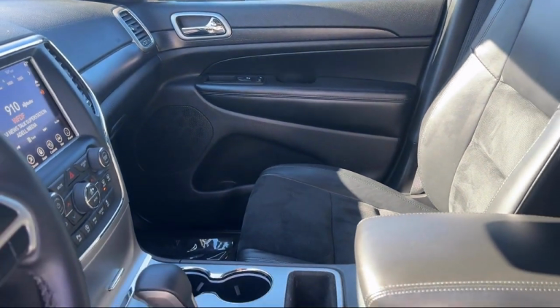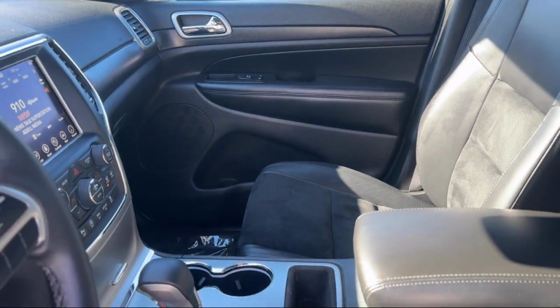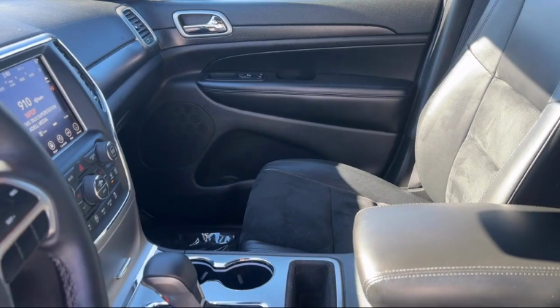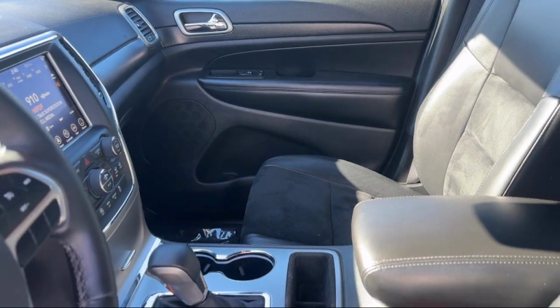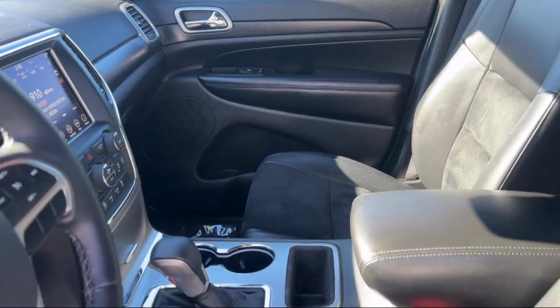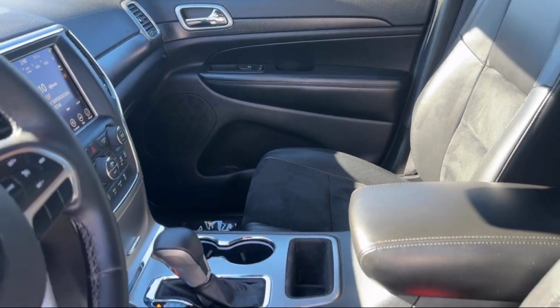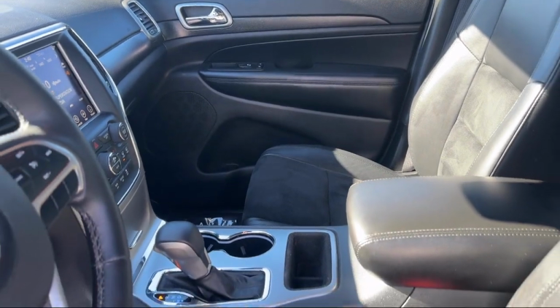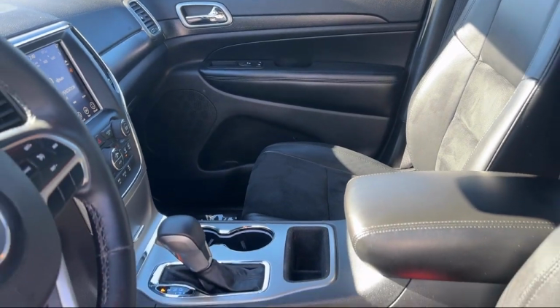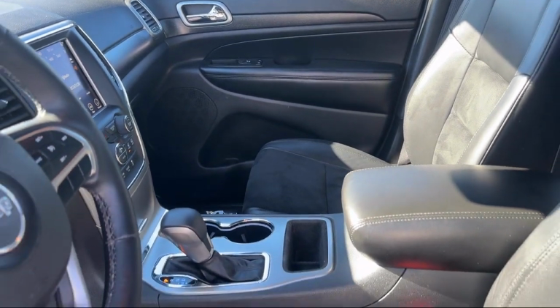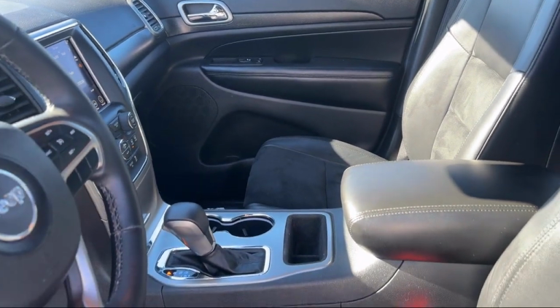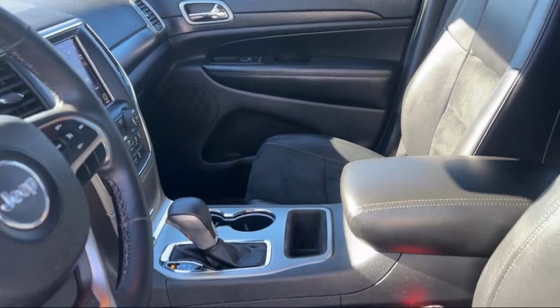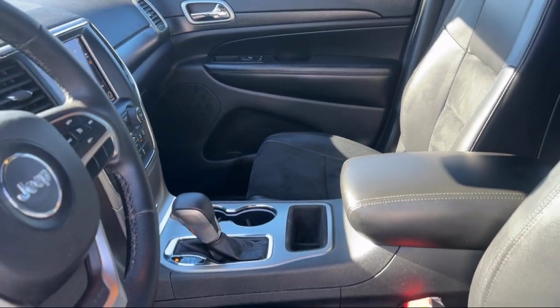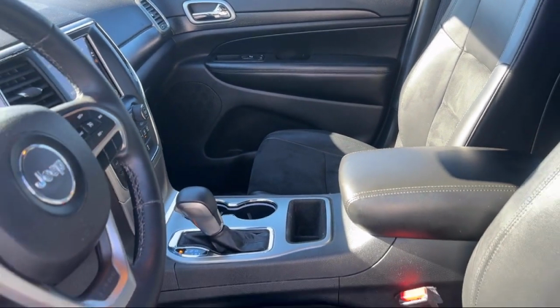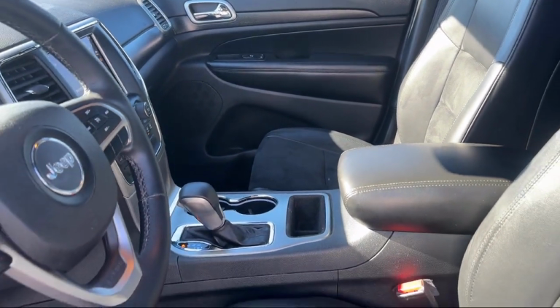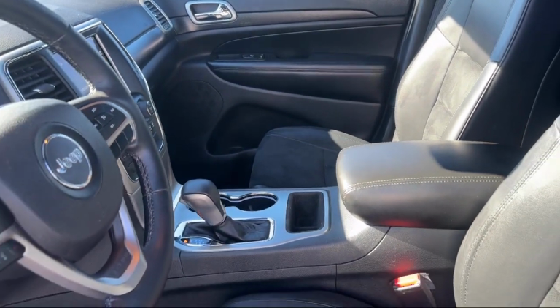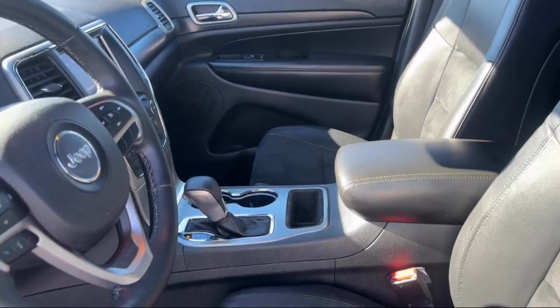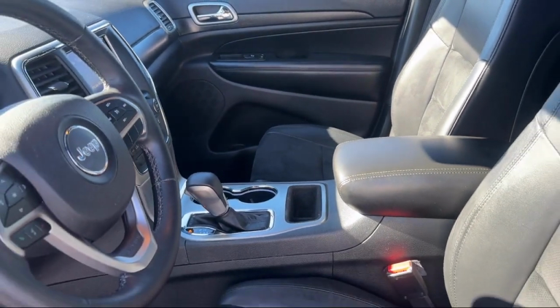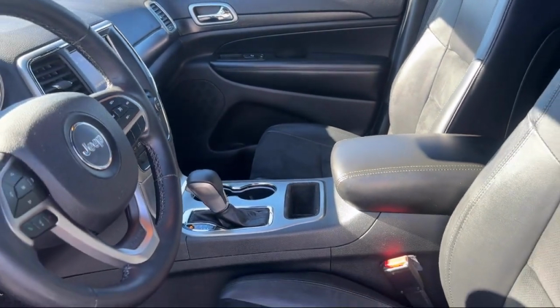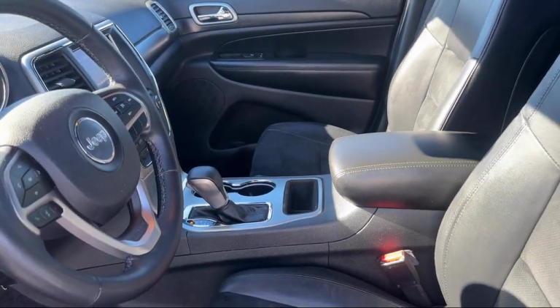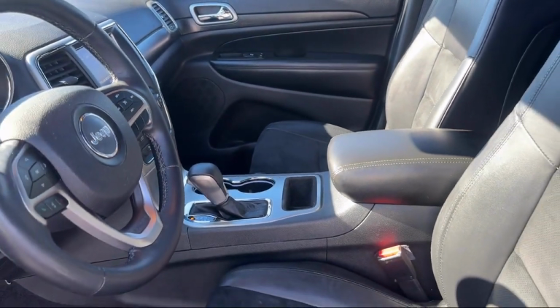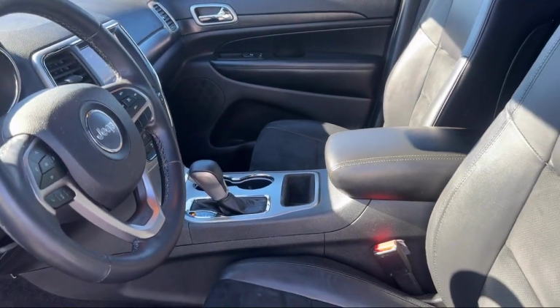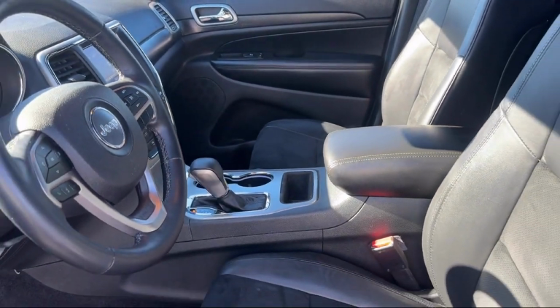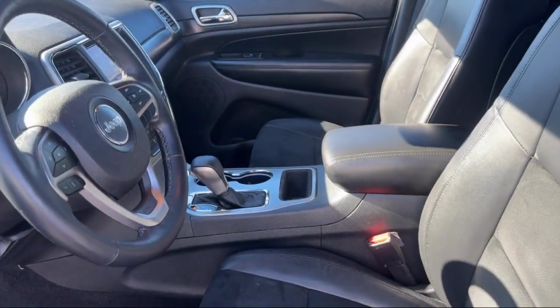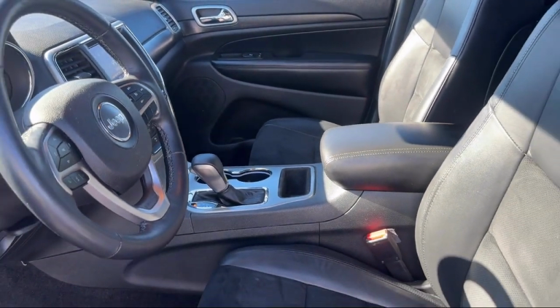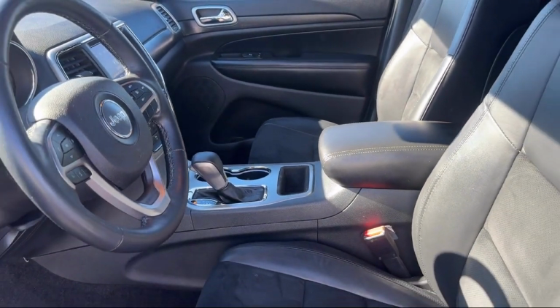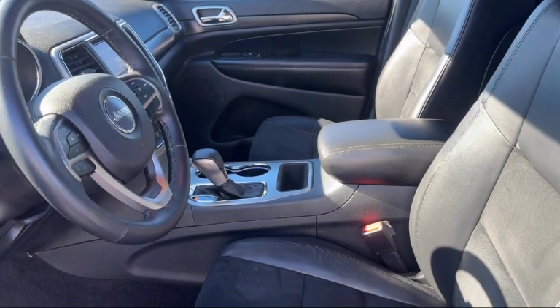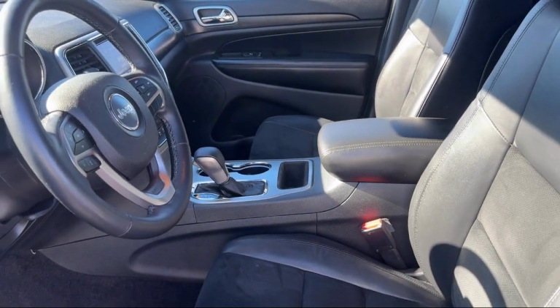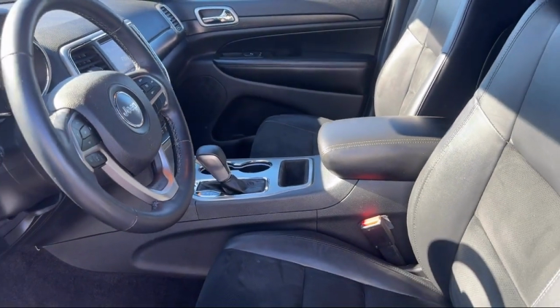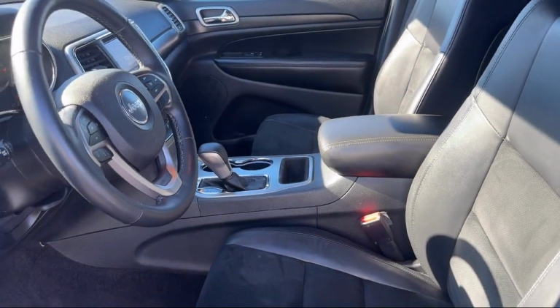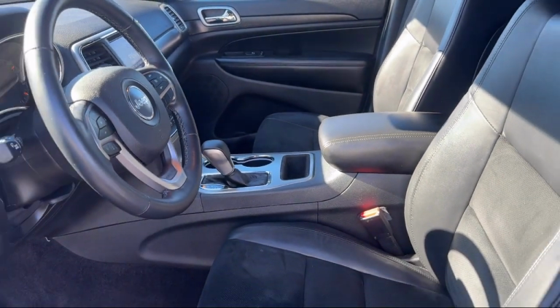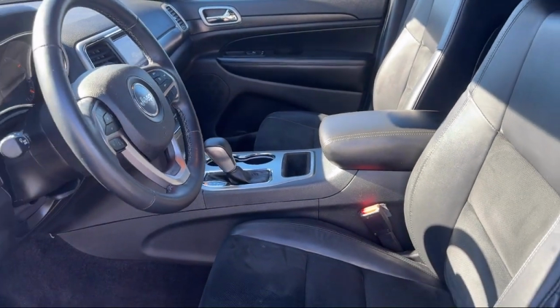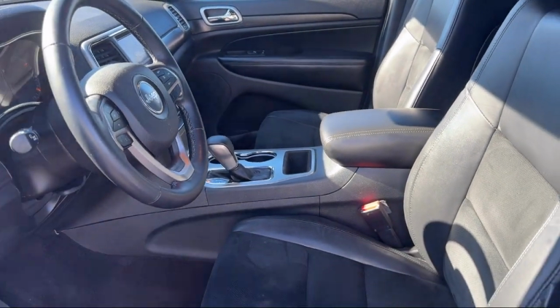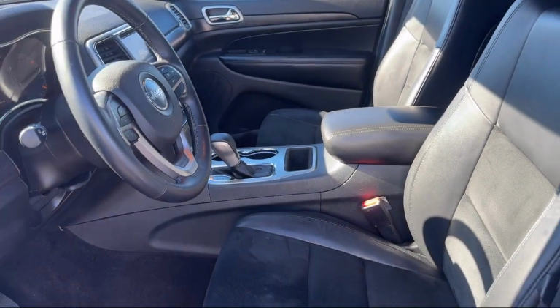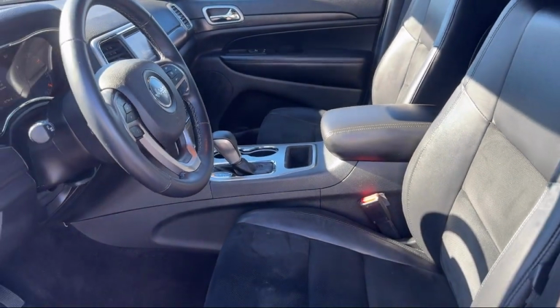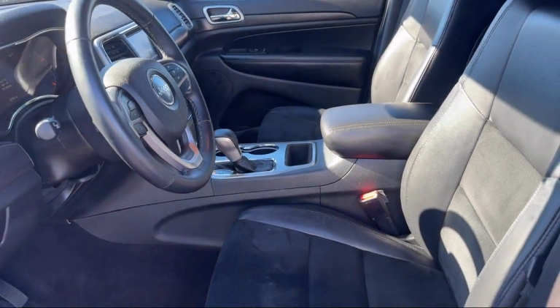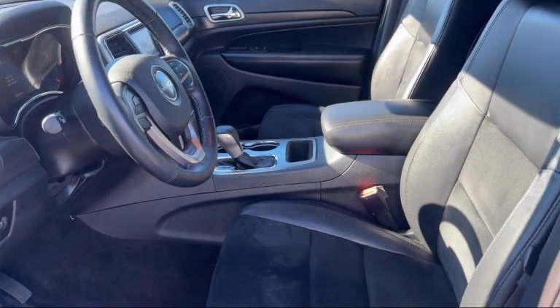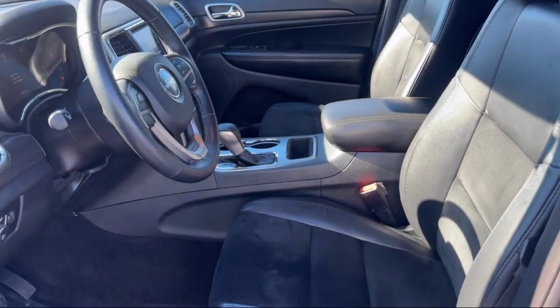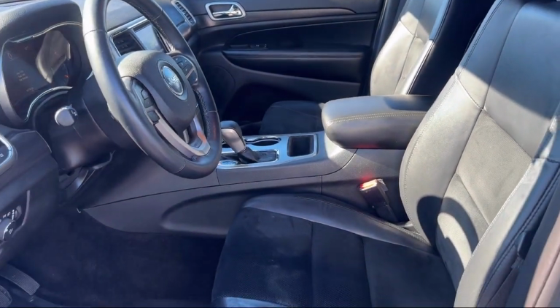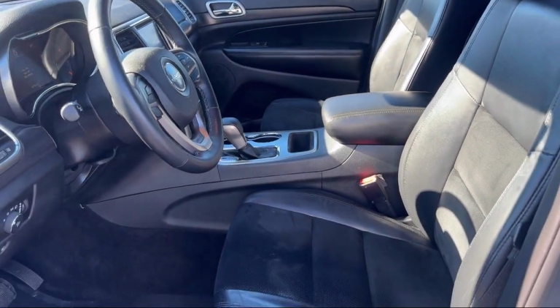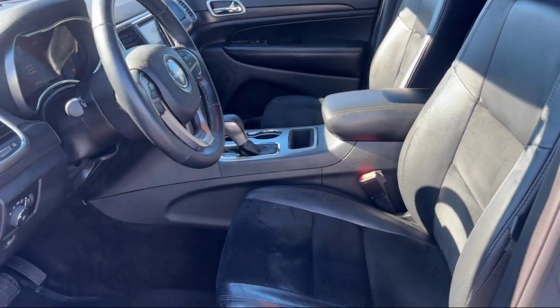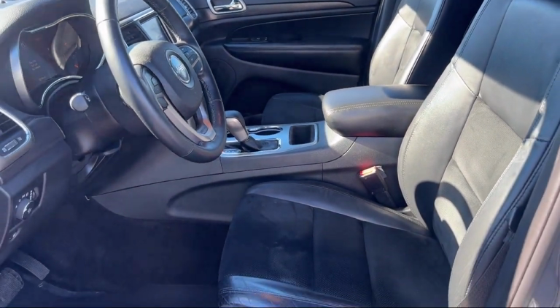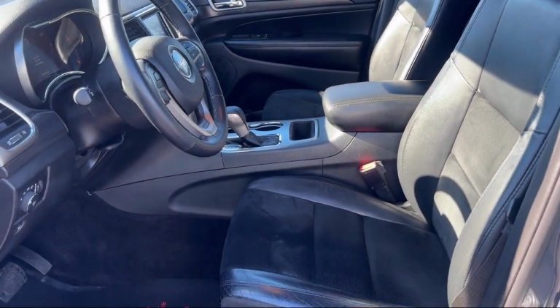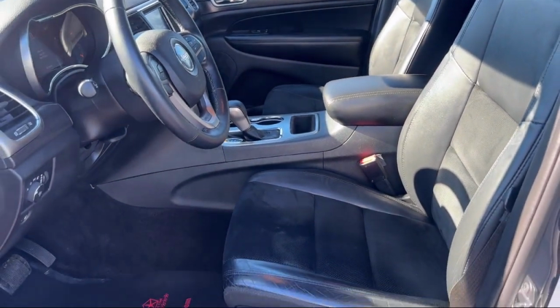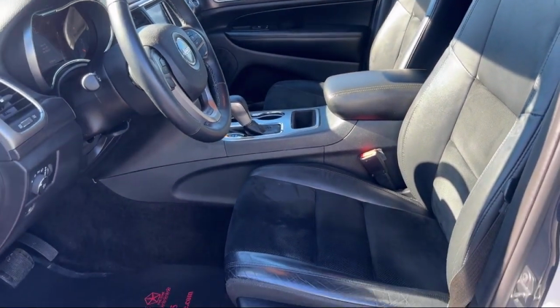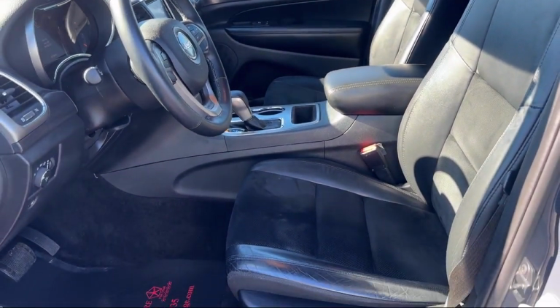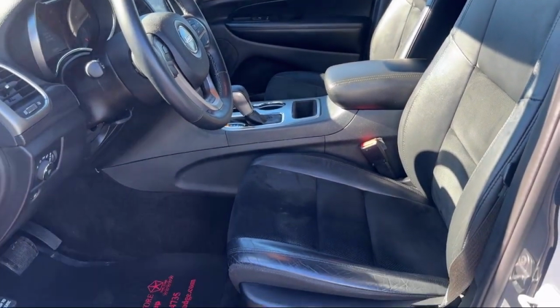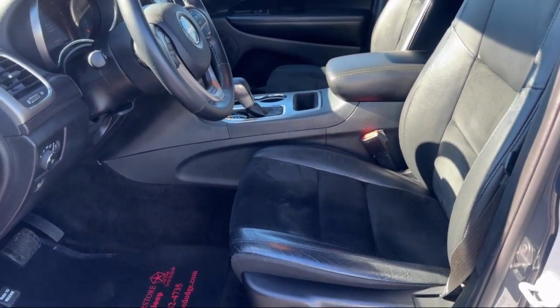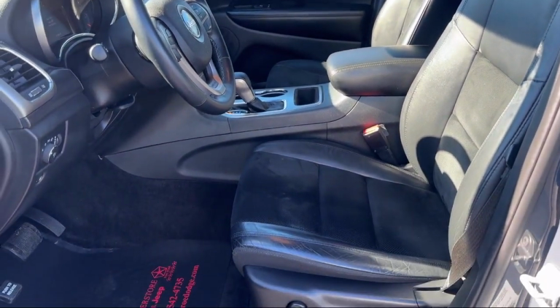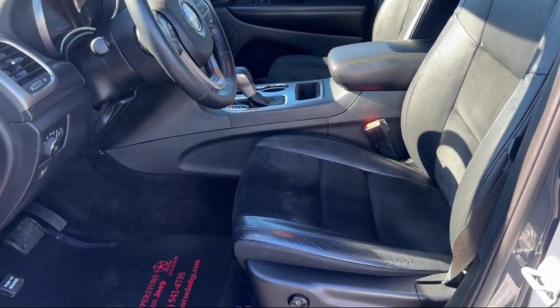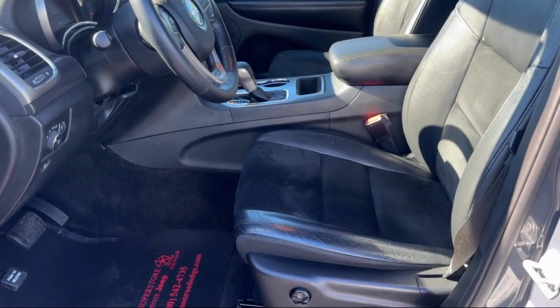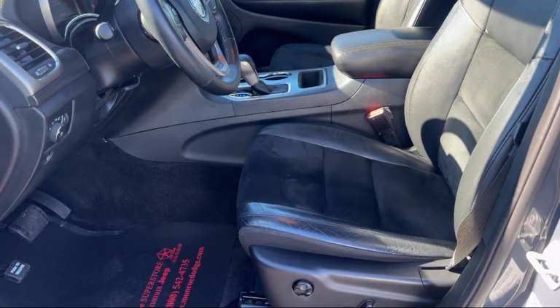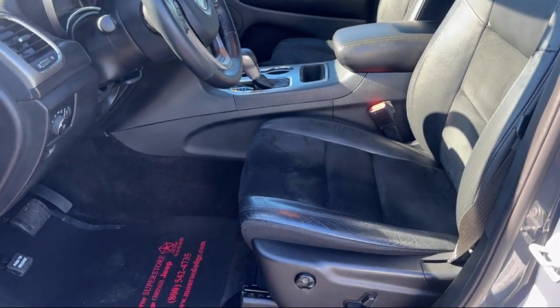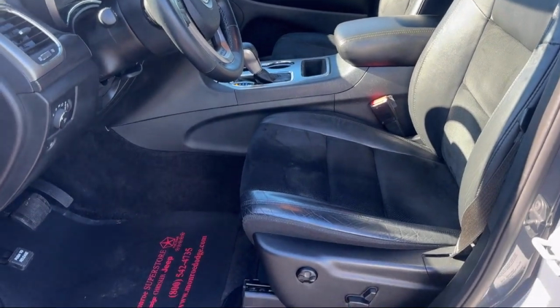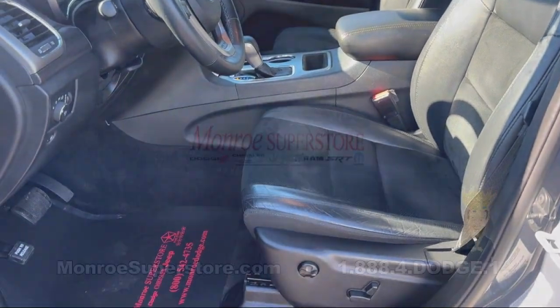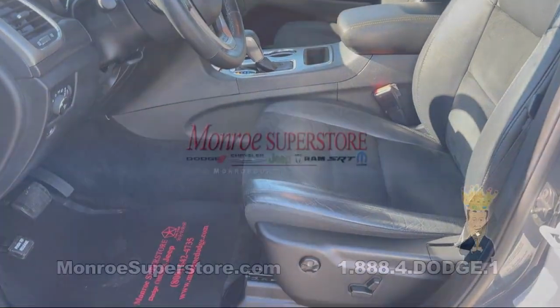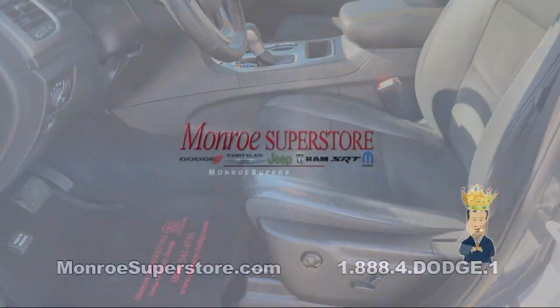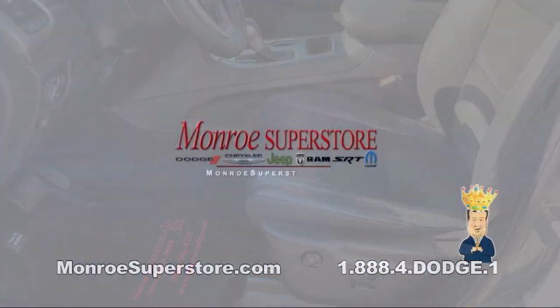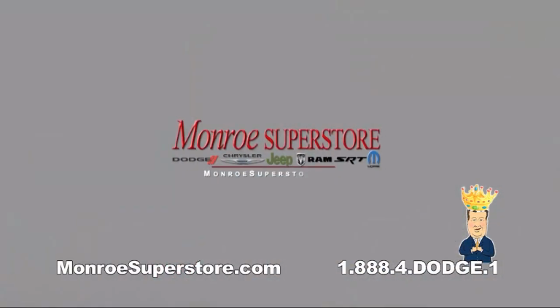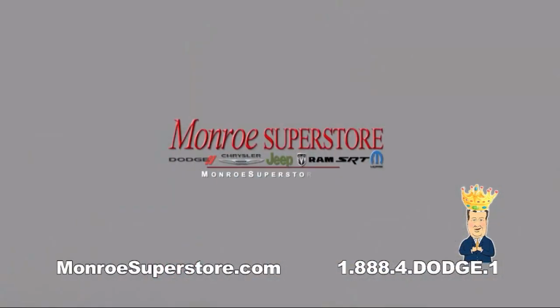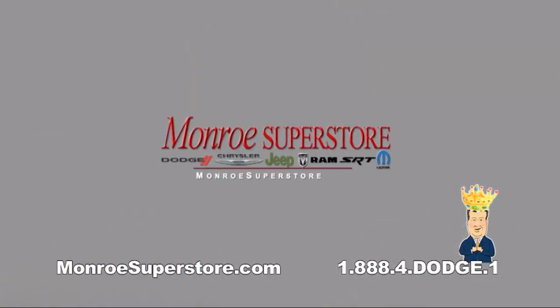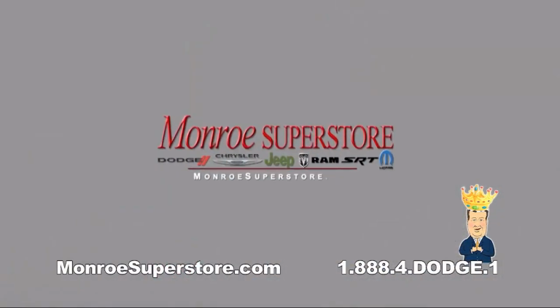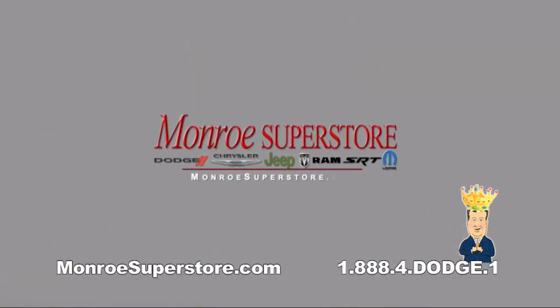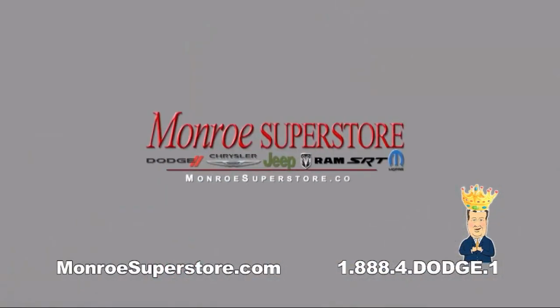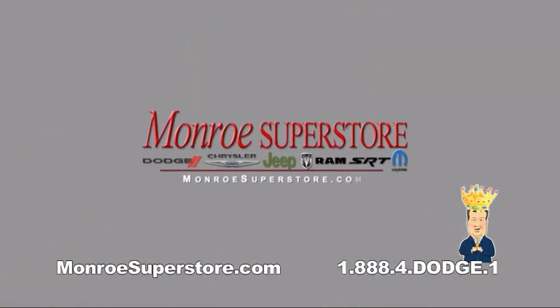So come visit us at the Monroe Dodge Chrysler Jeep Ram Superstore today.